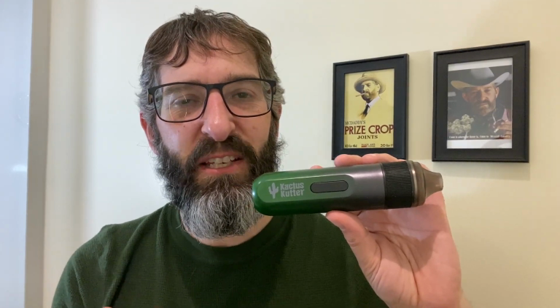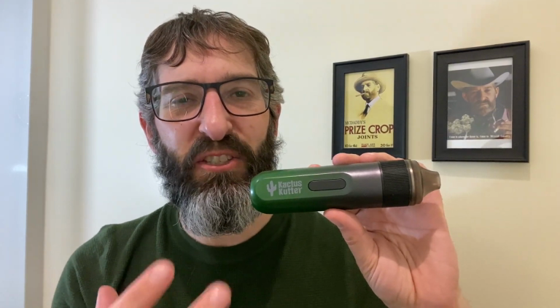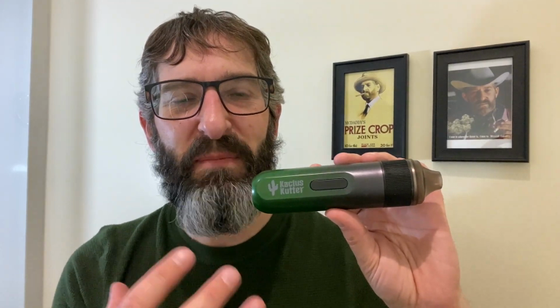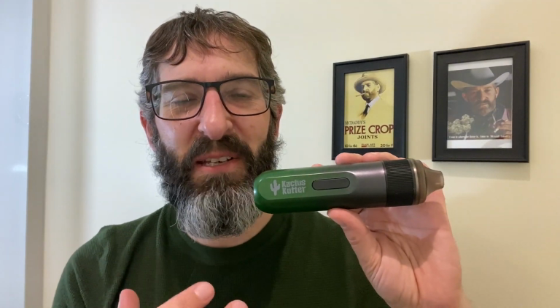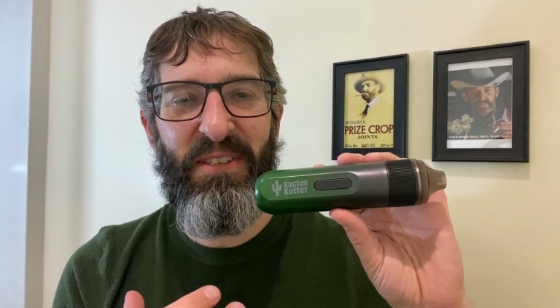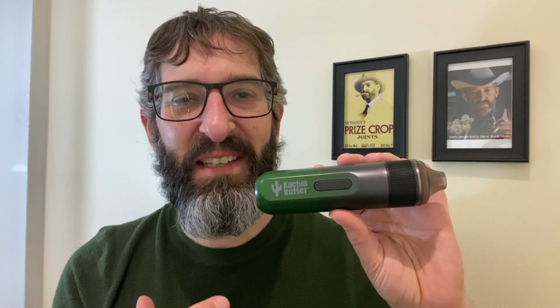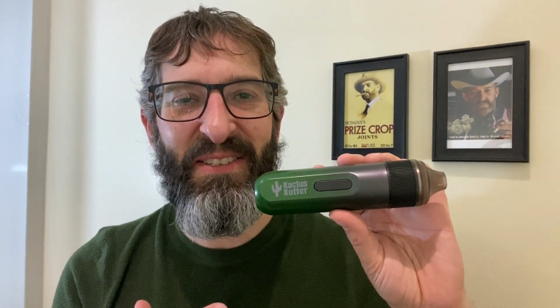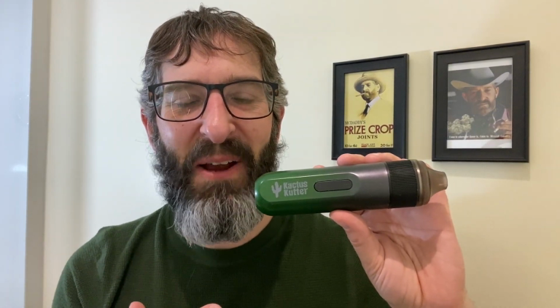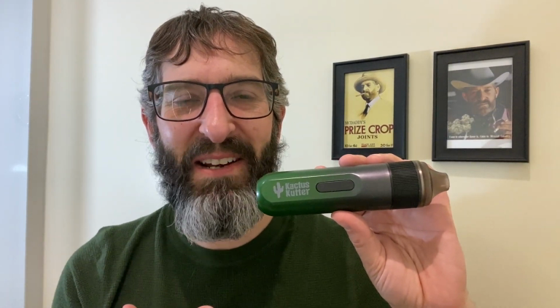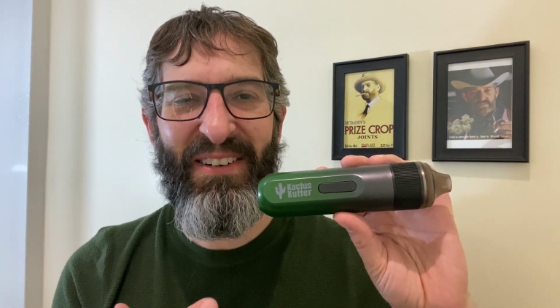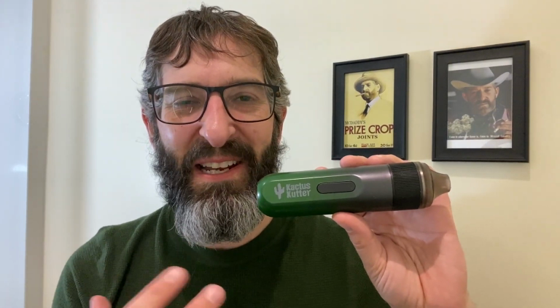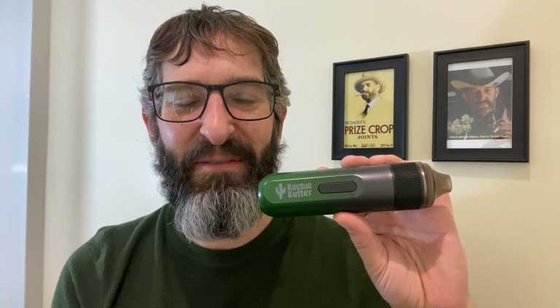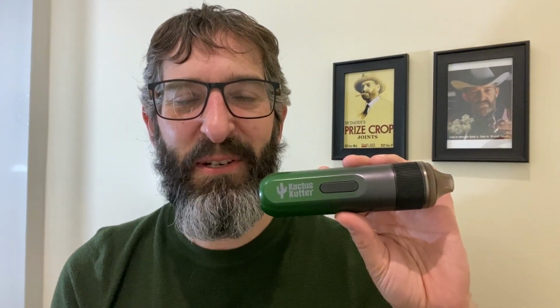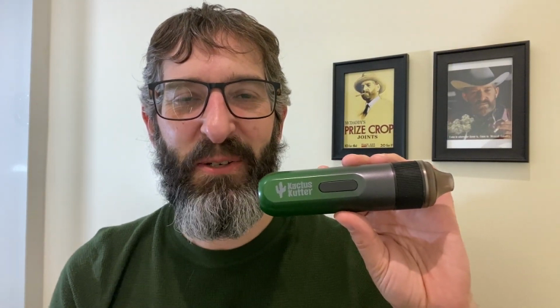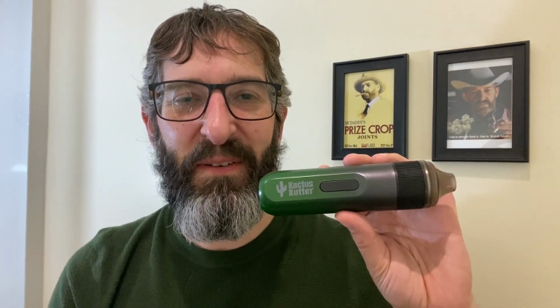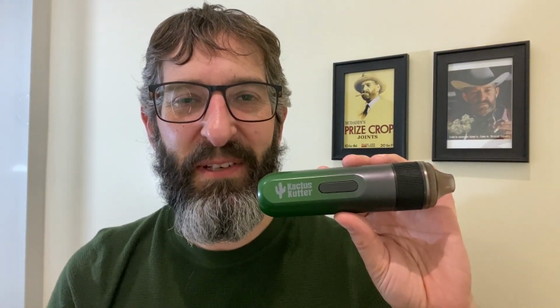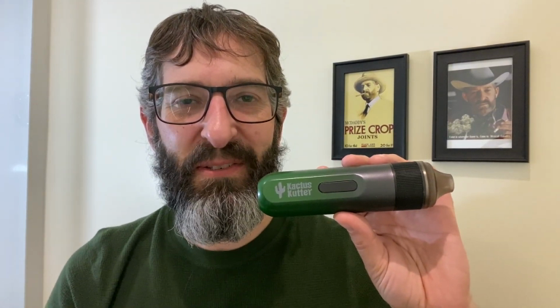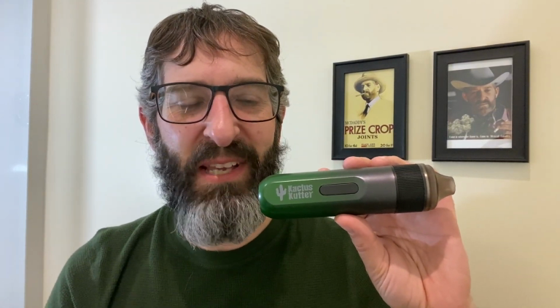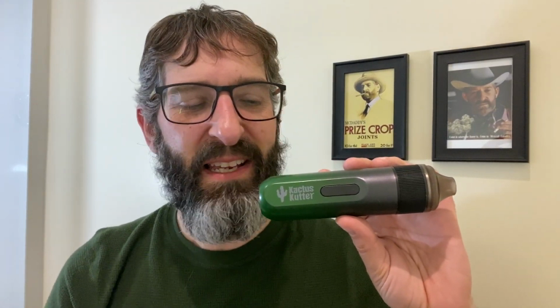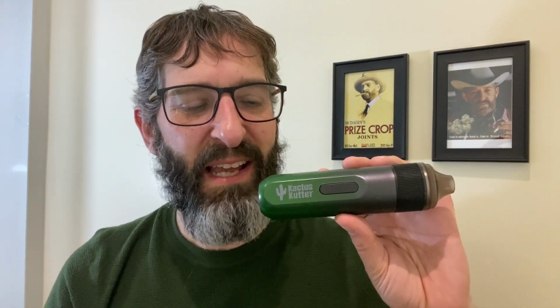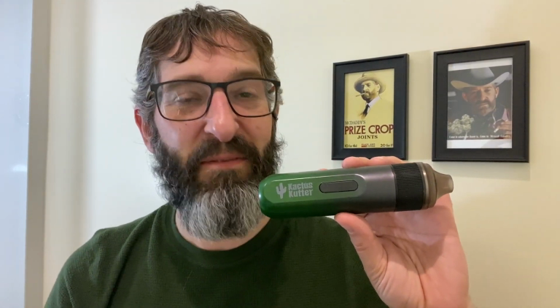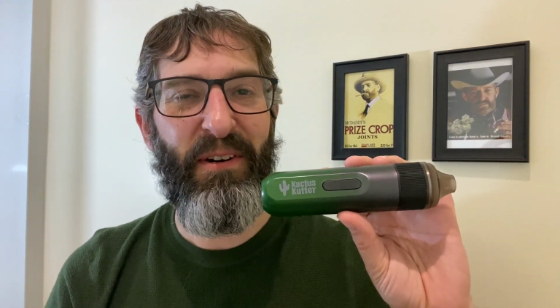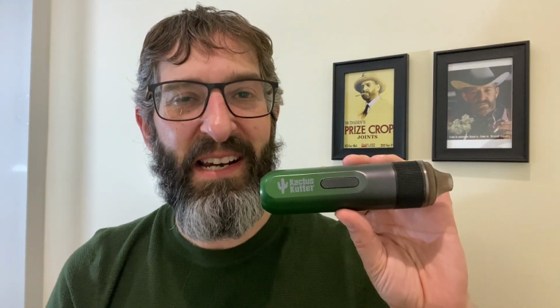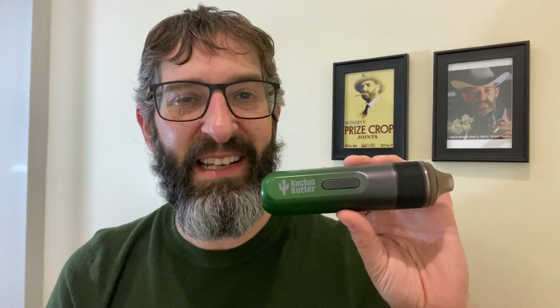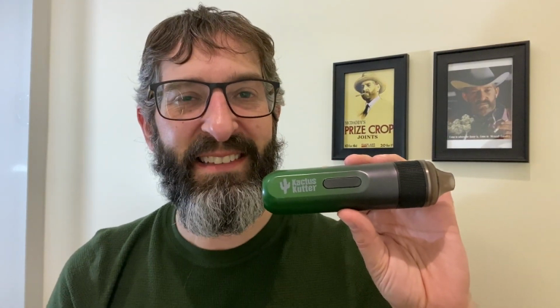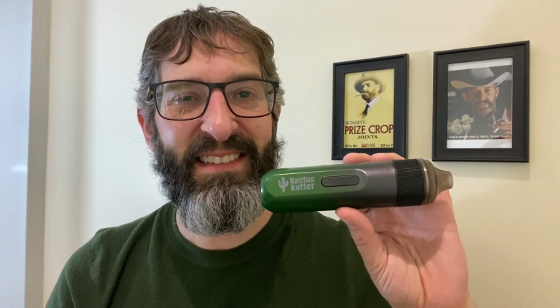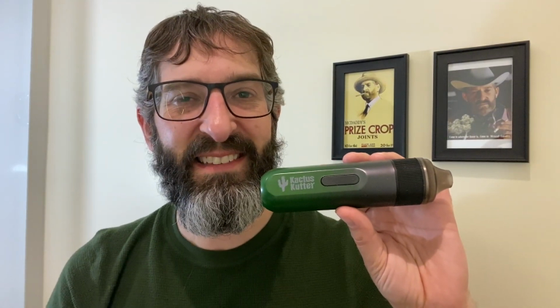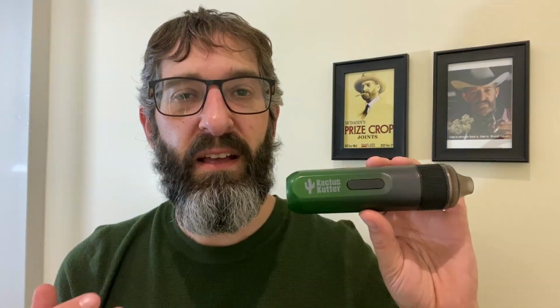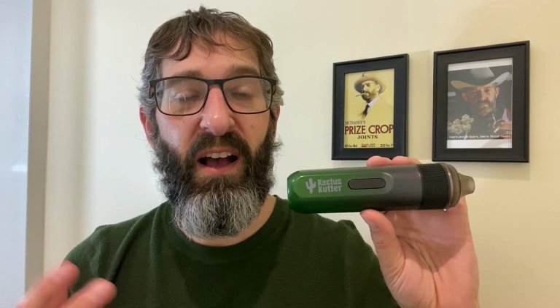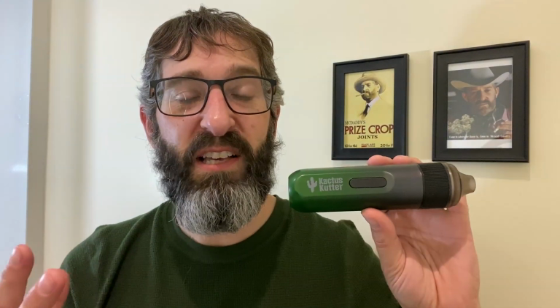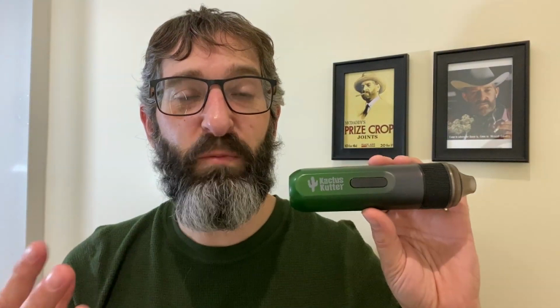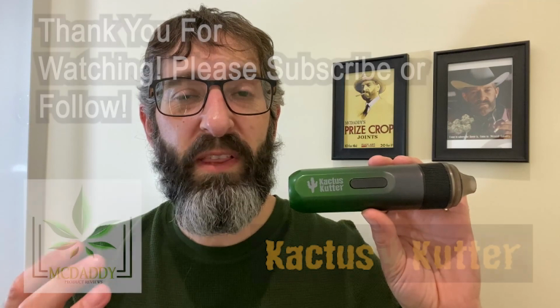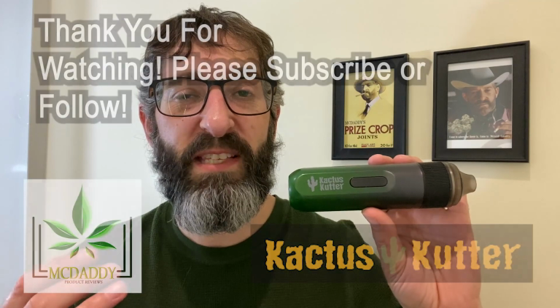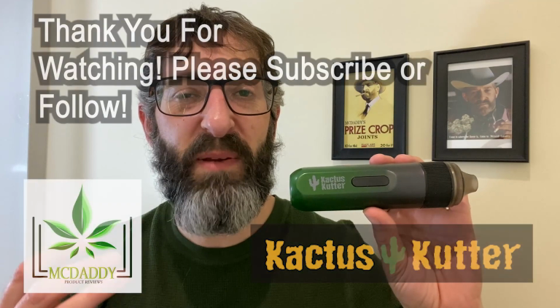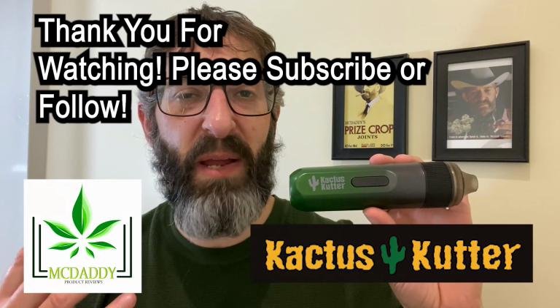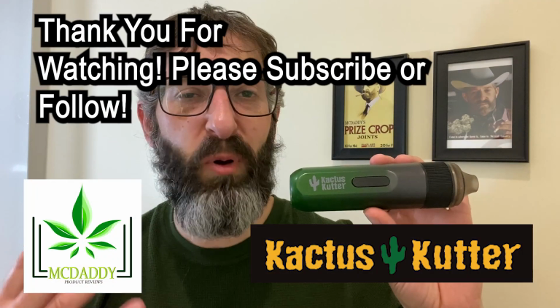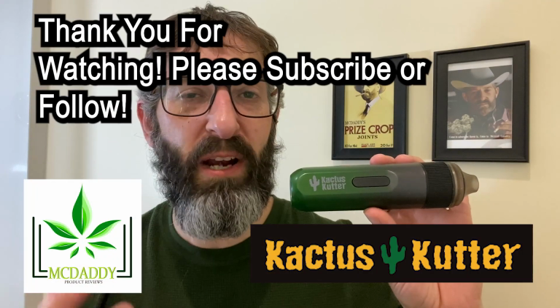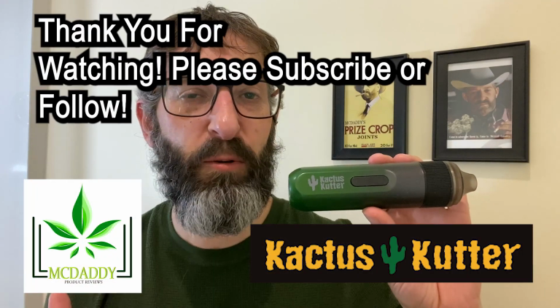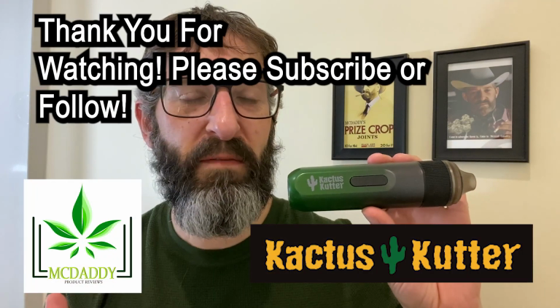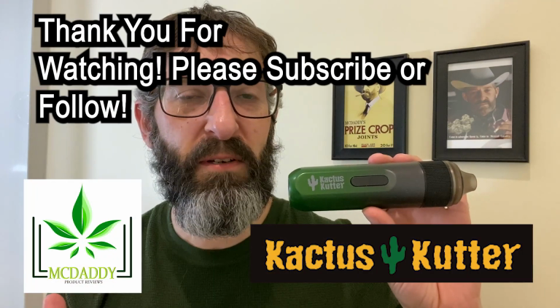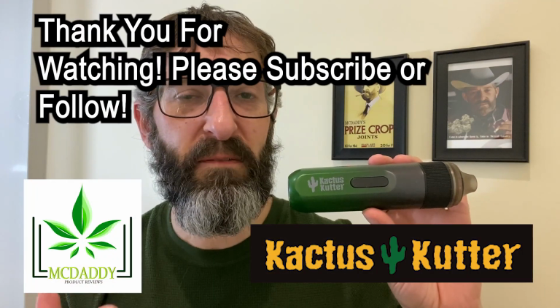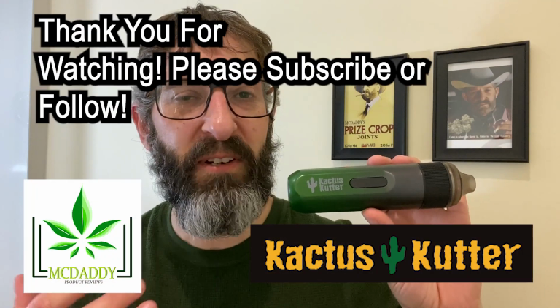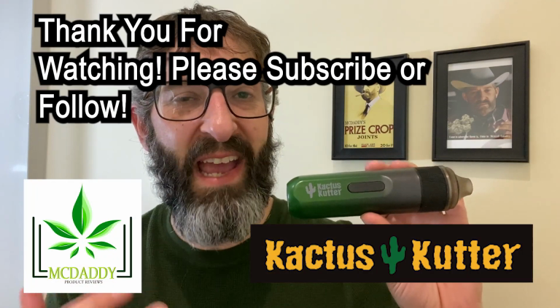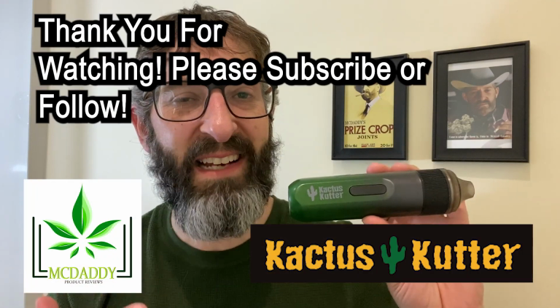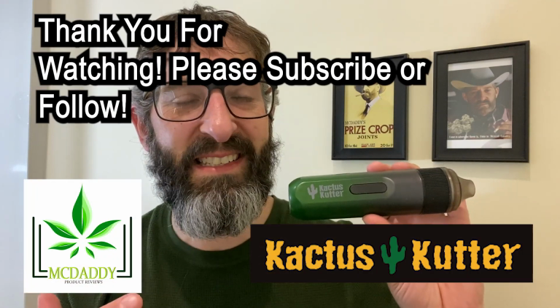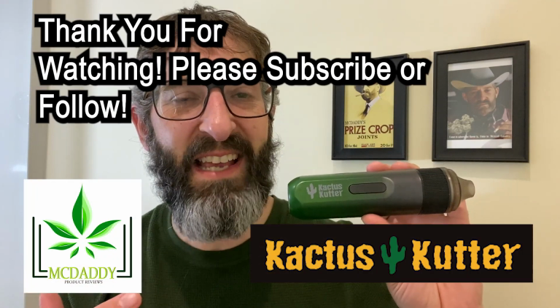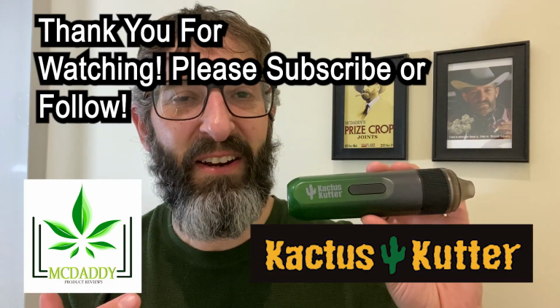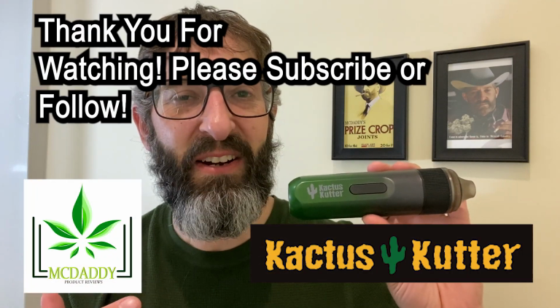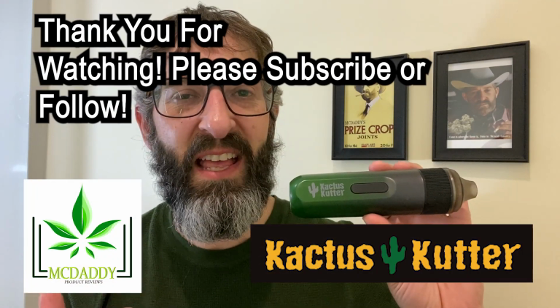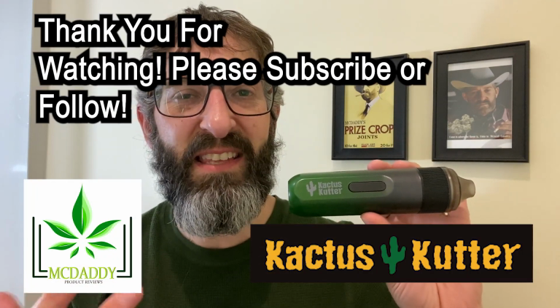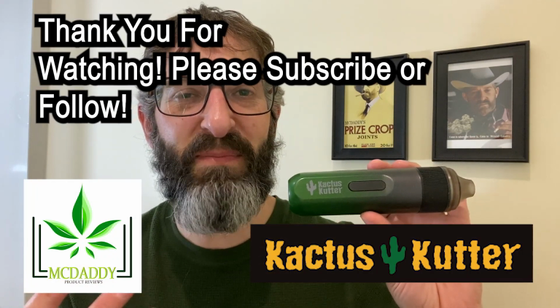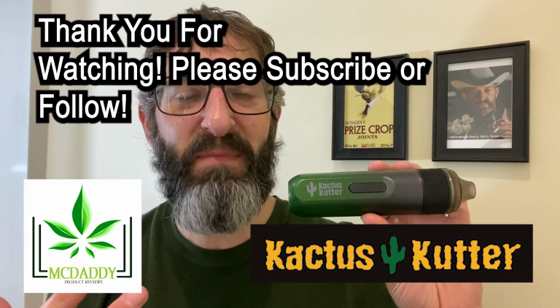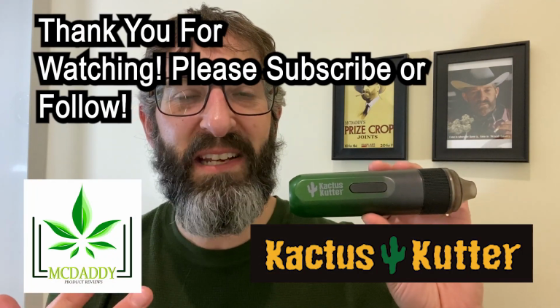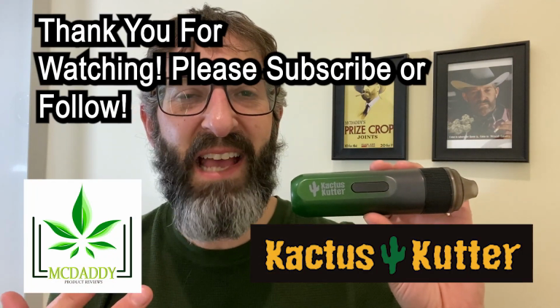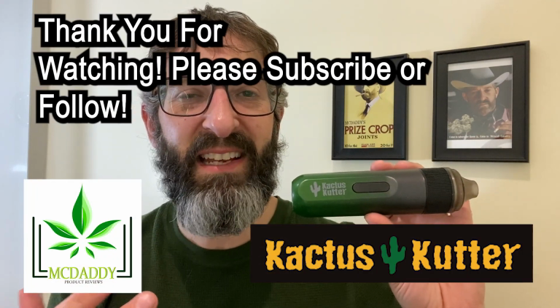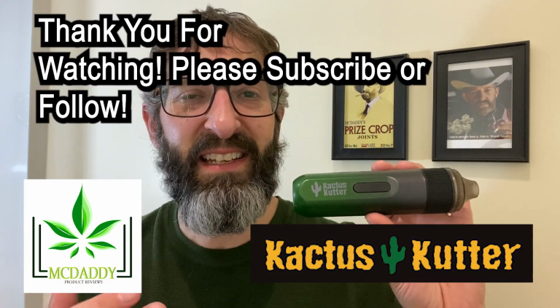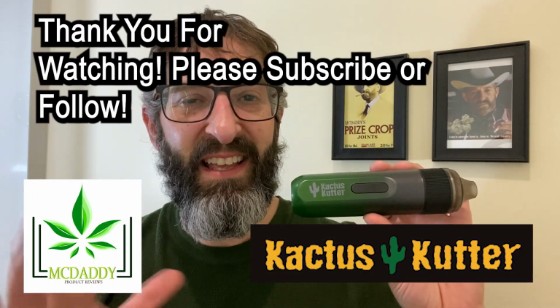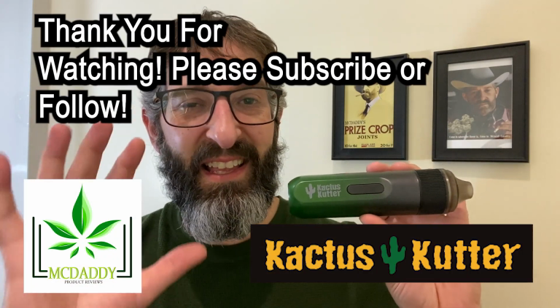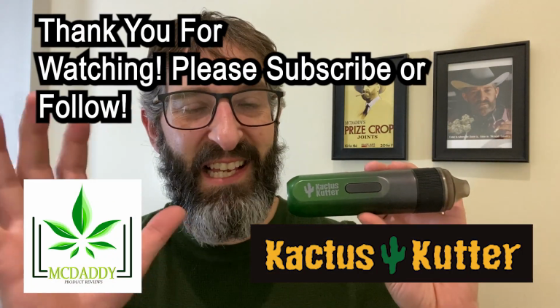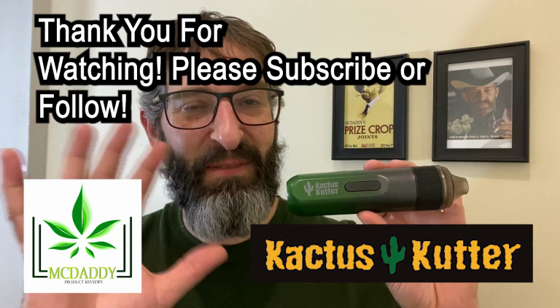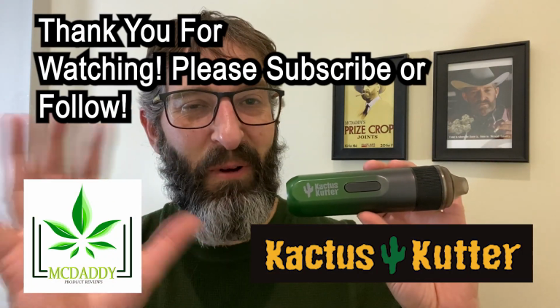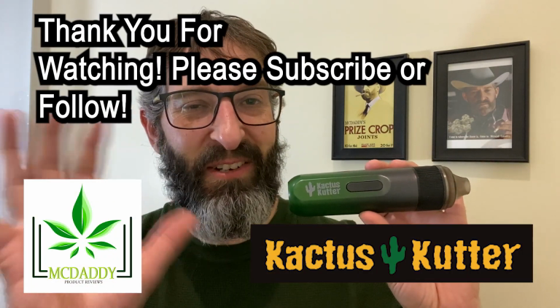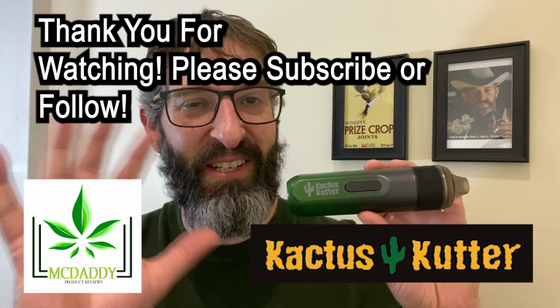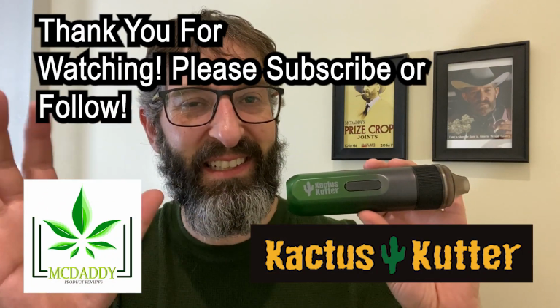You'll see me using this grinder in future reviews. Awesome, well that's been my product review for the Cactus Kutter. This has been McDaddy — thanks for watching.